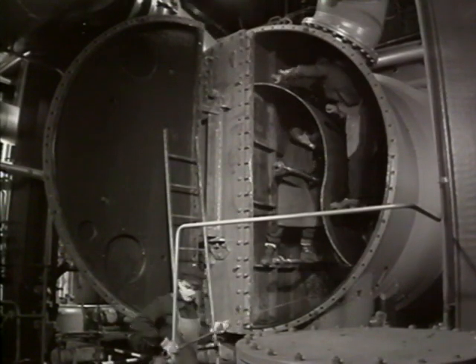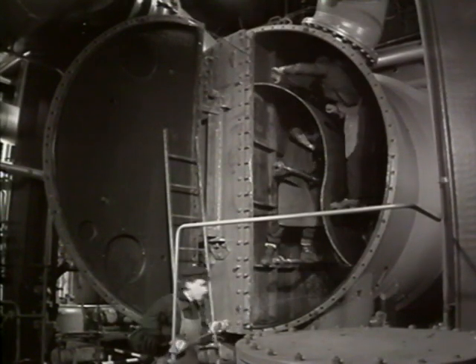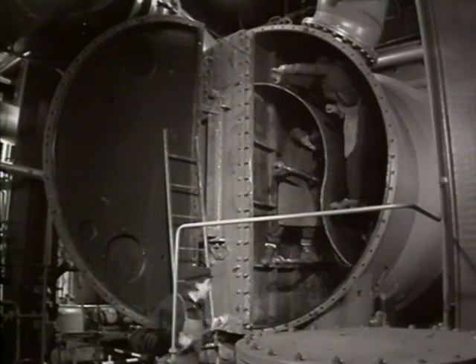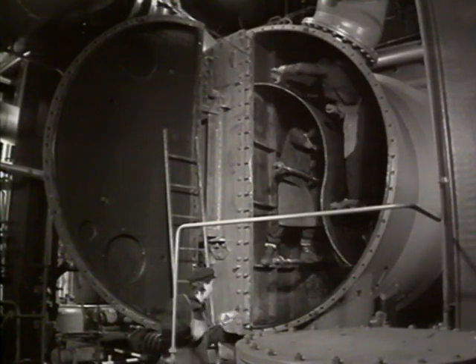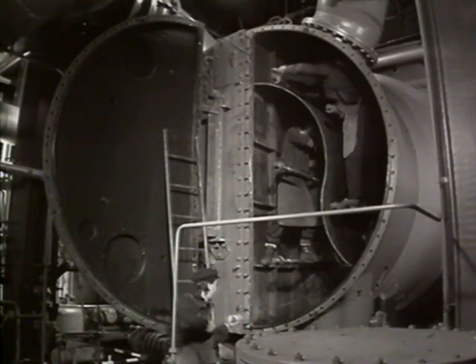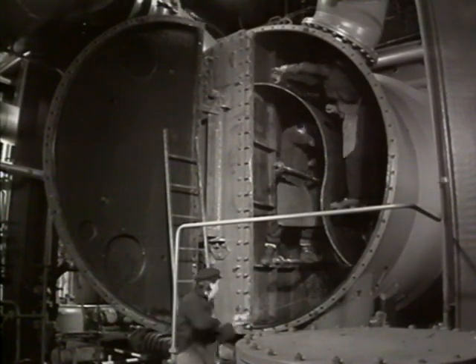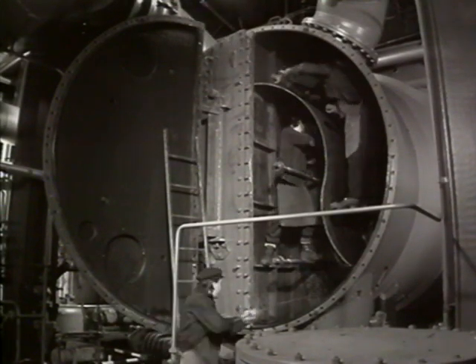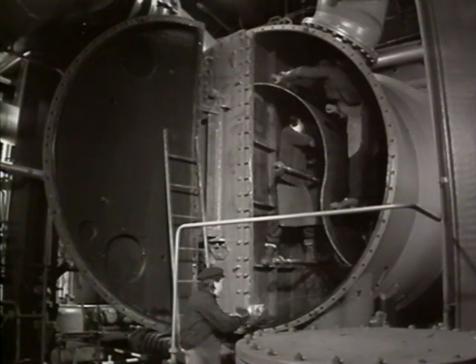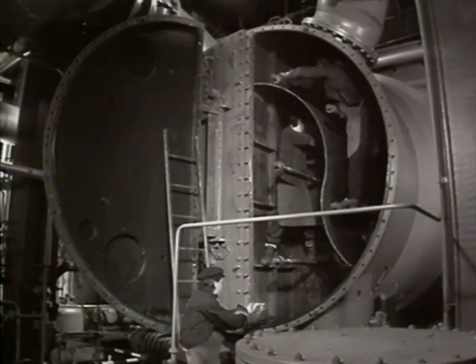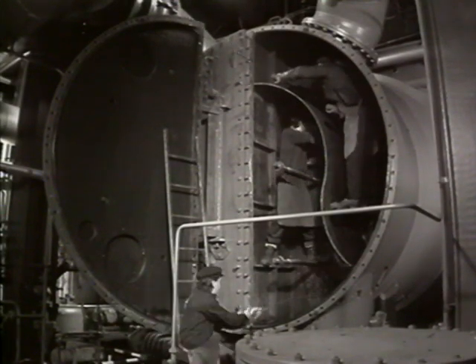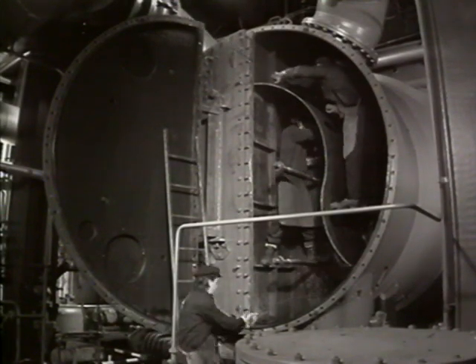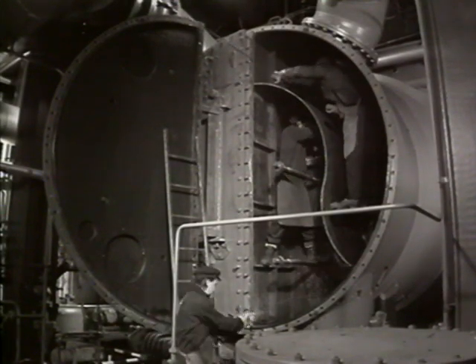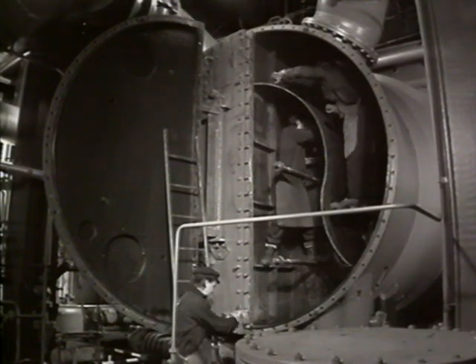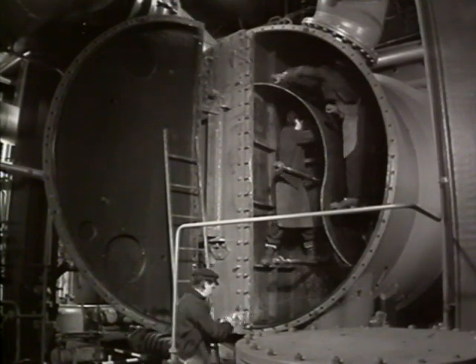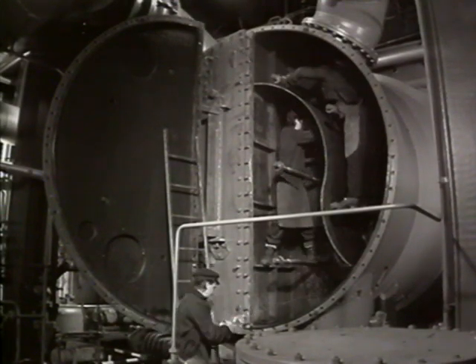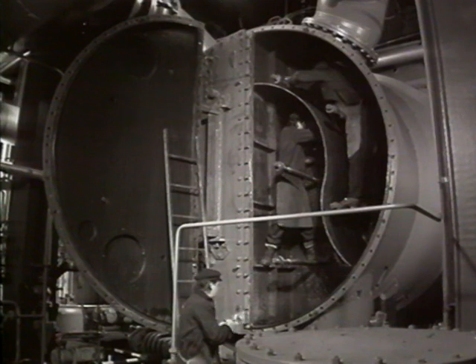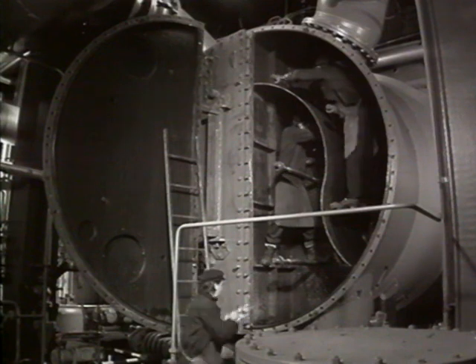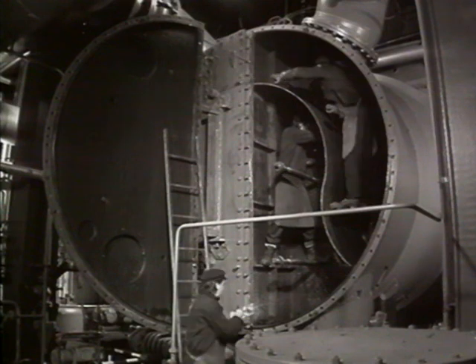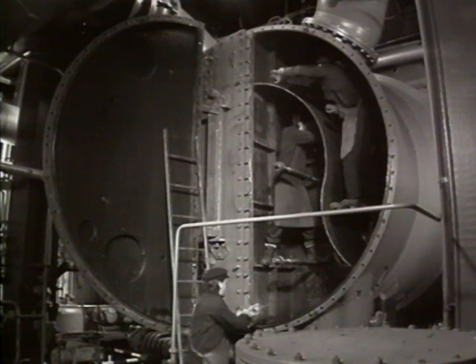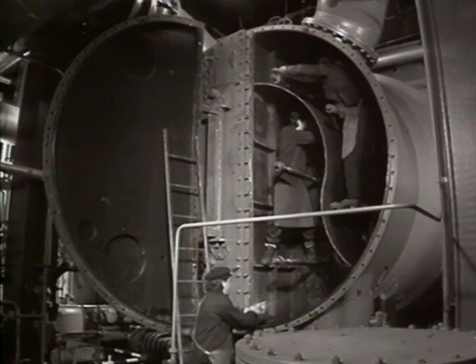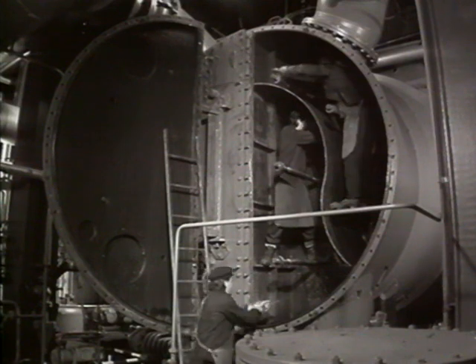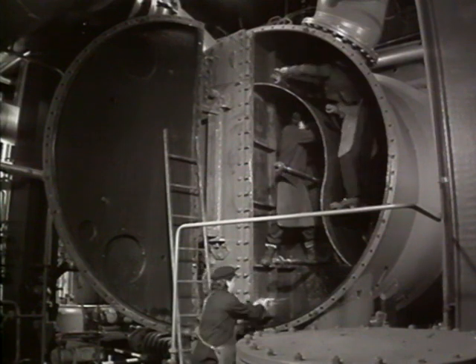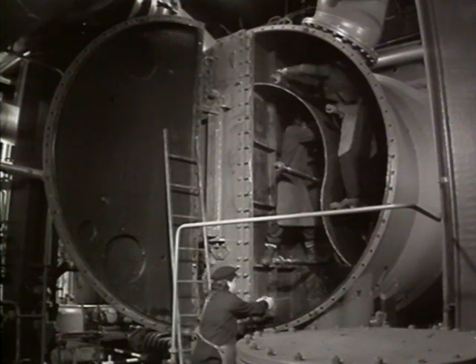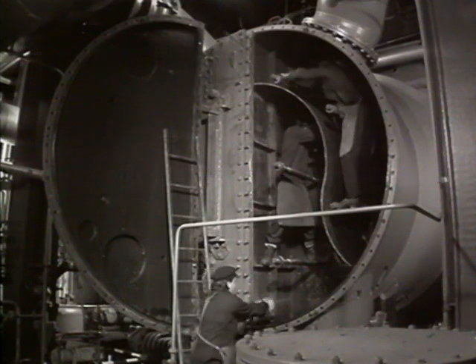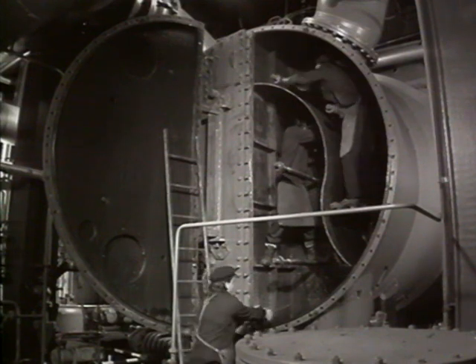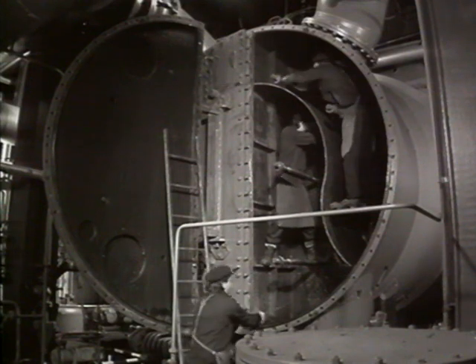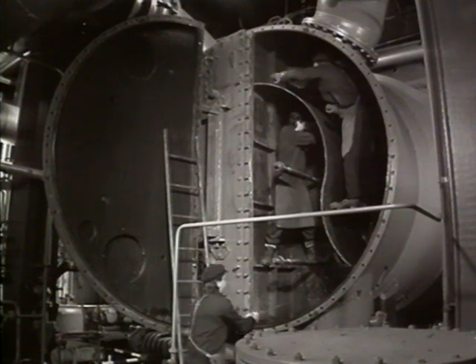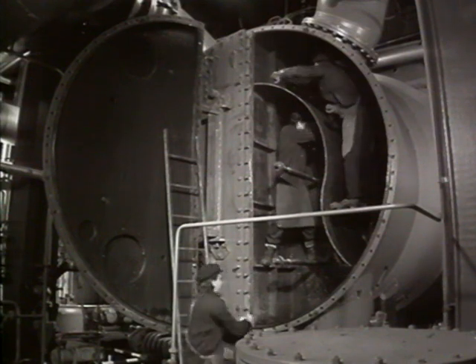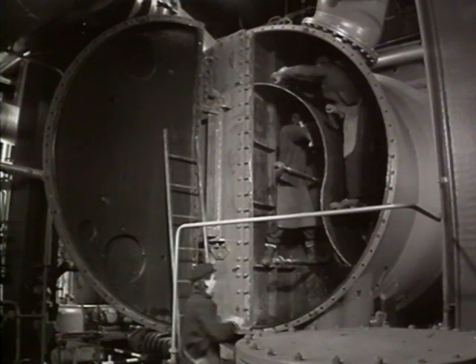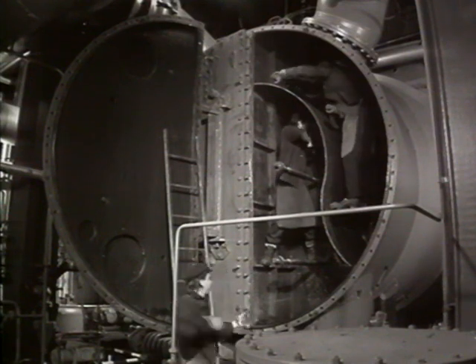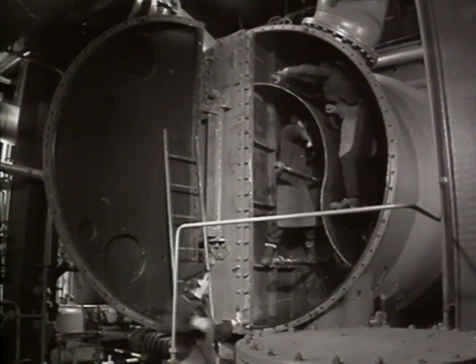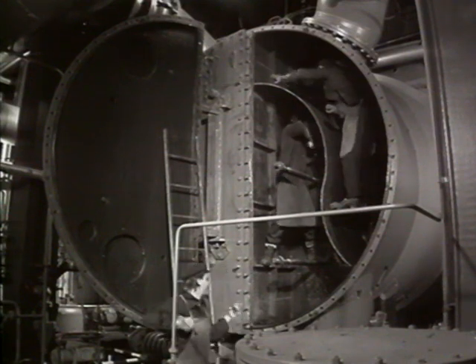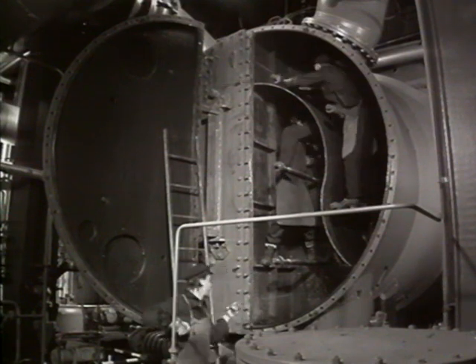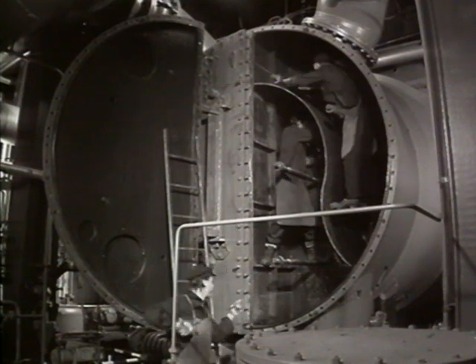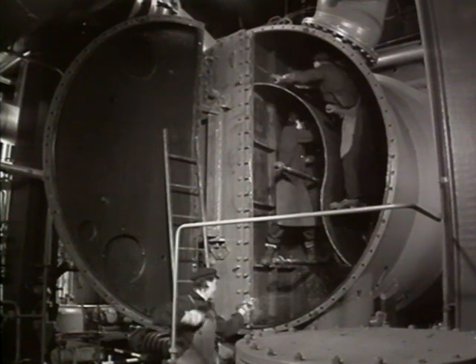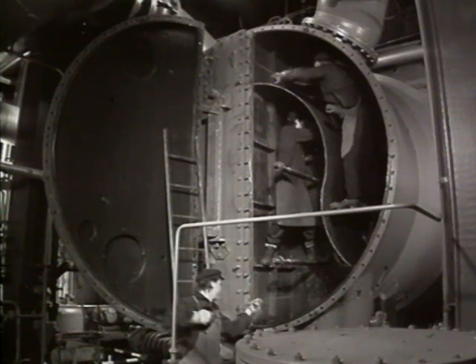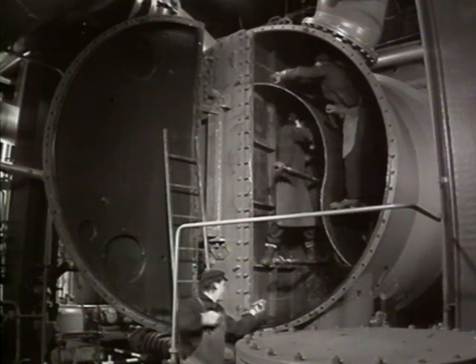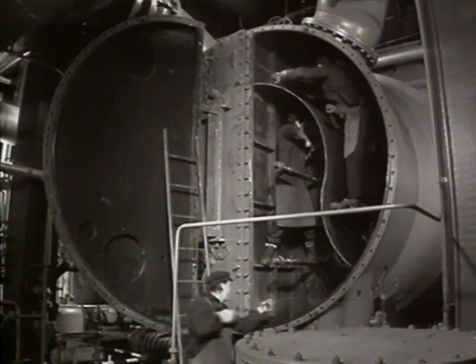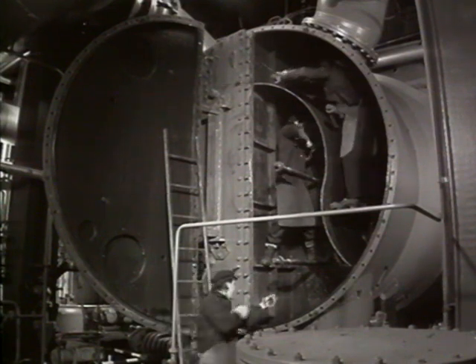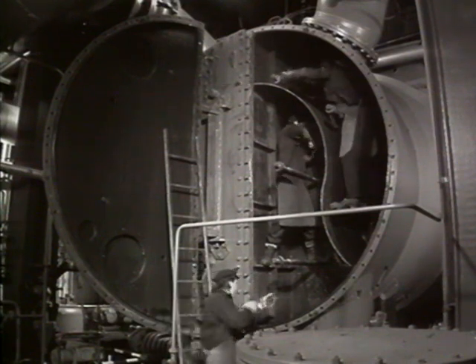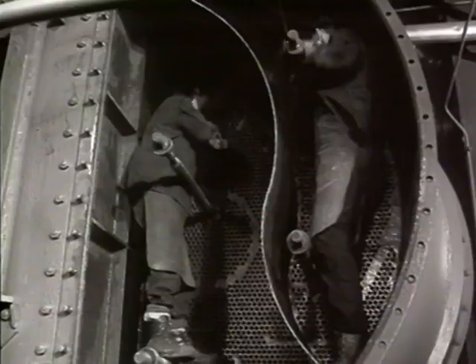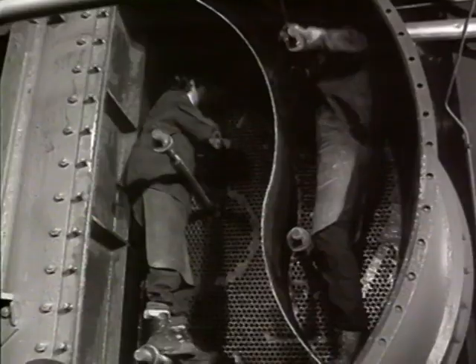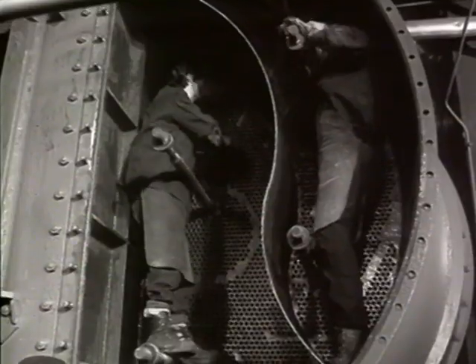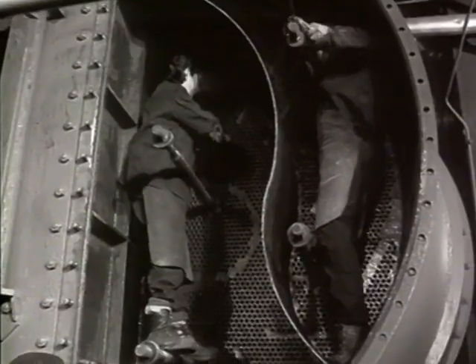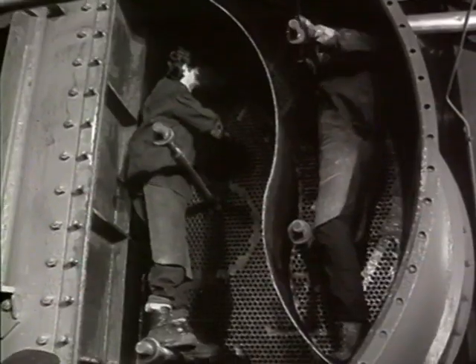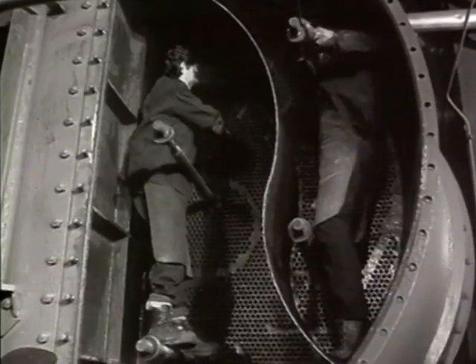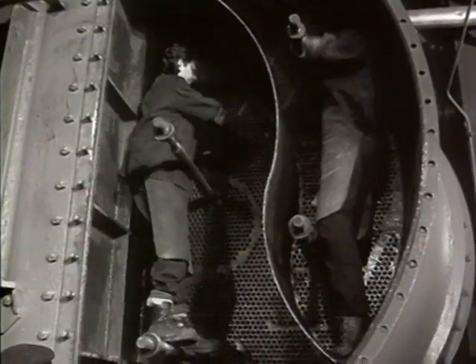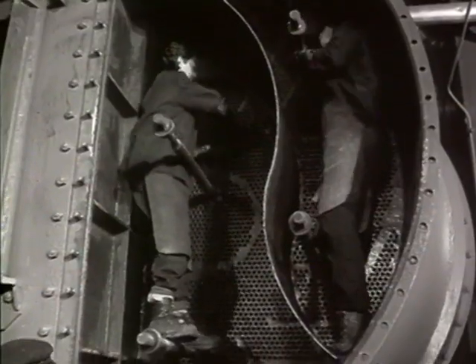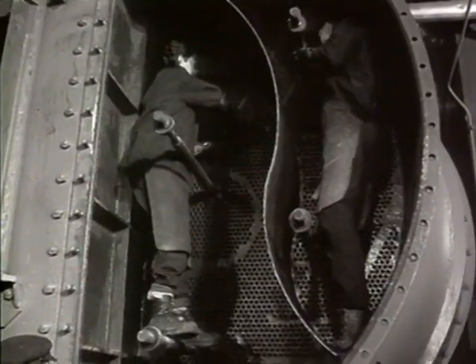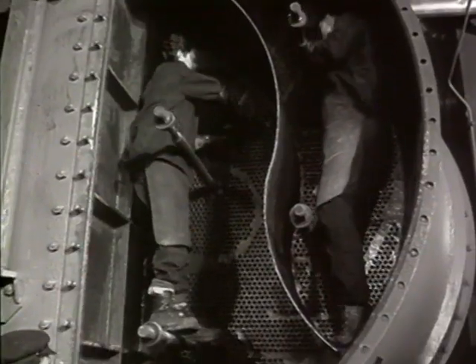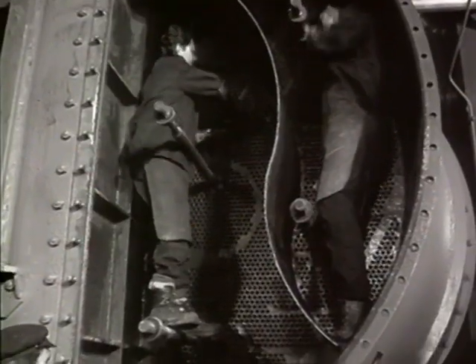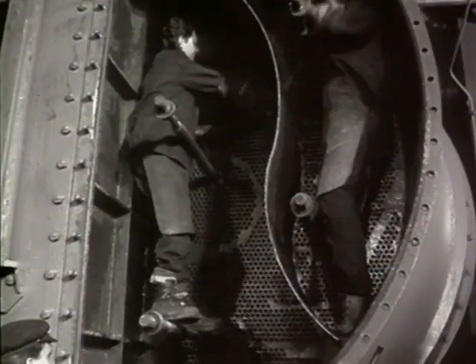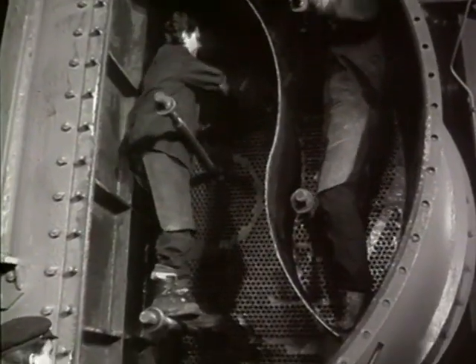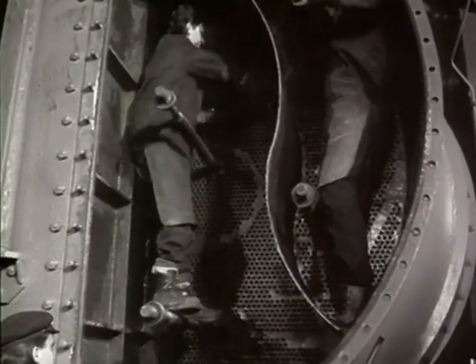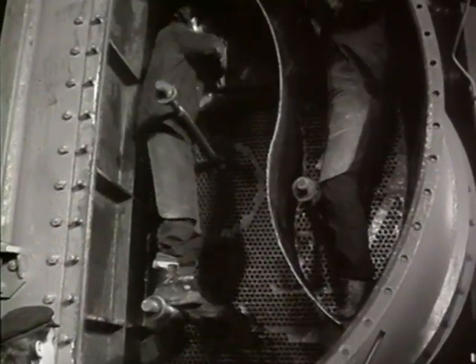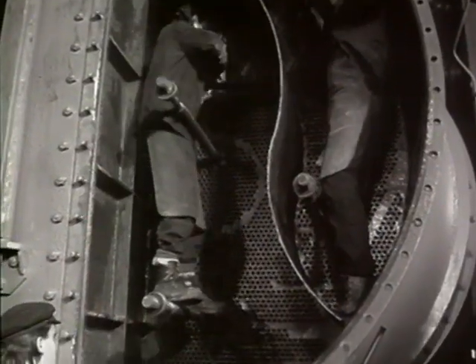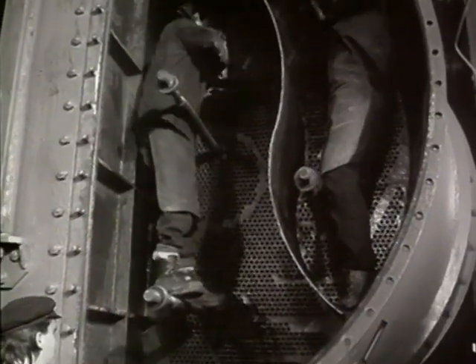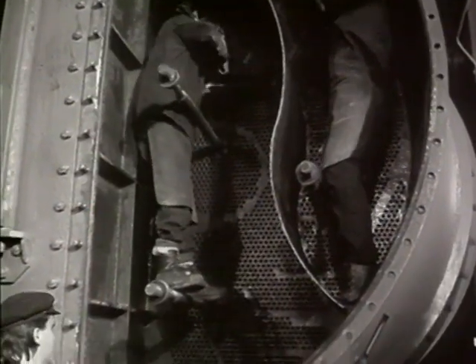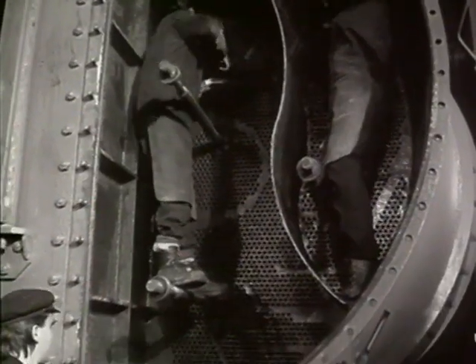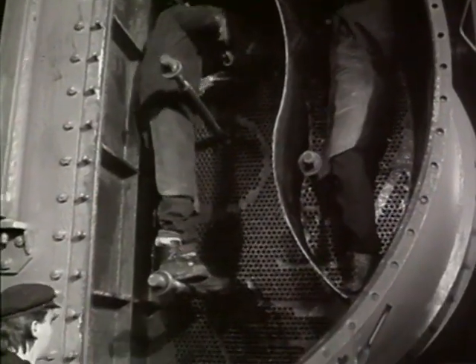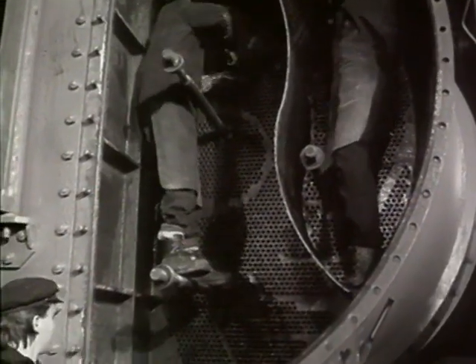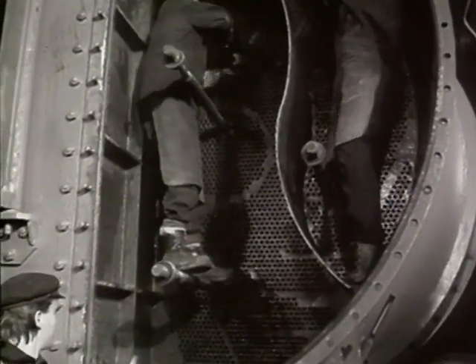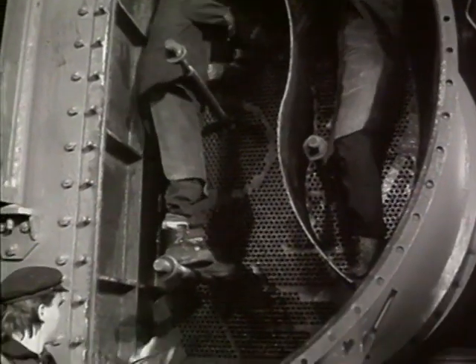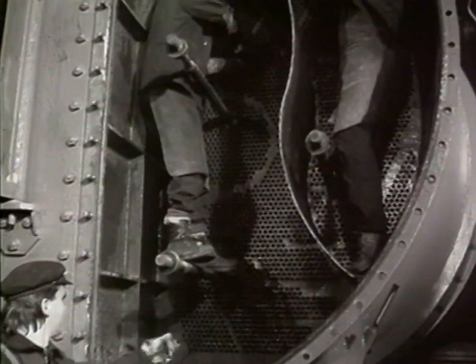Hard to believe, but this was common practice when cleaning condenser tubes up to about 40 years ago.